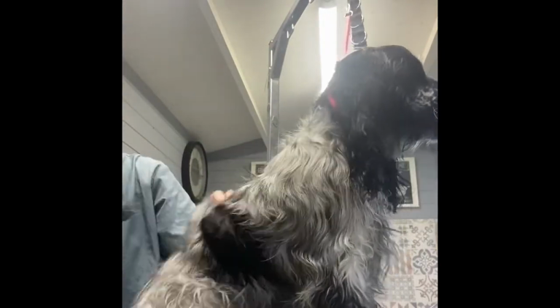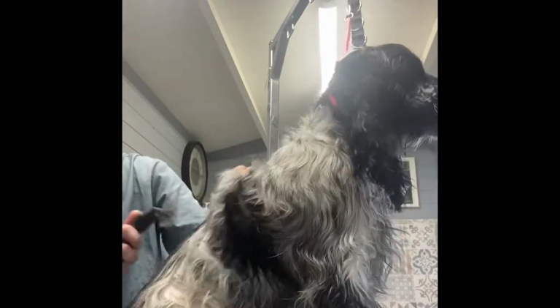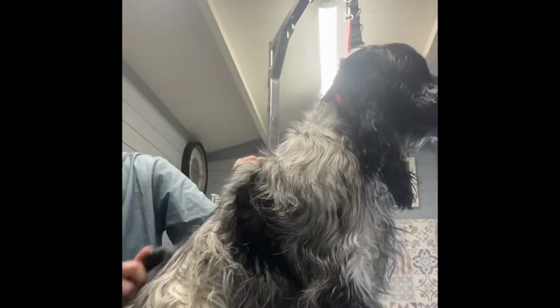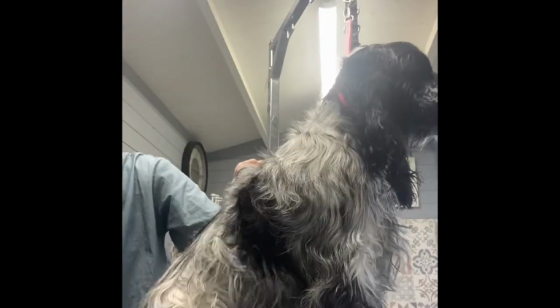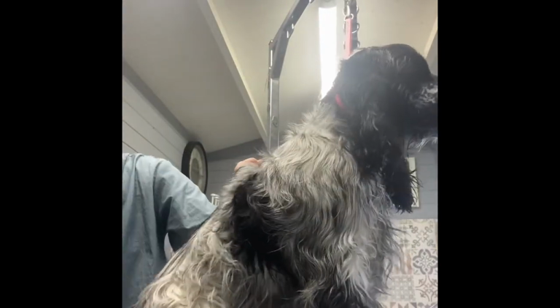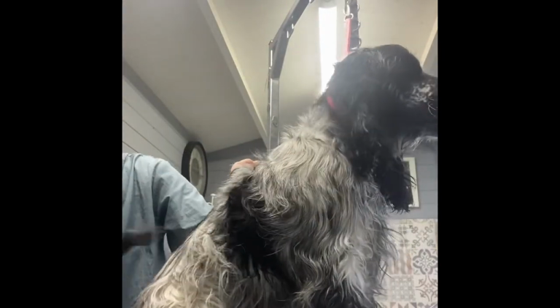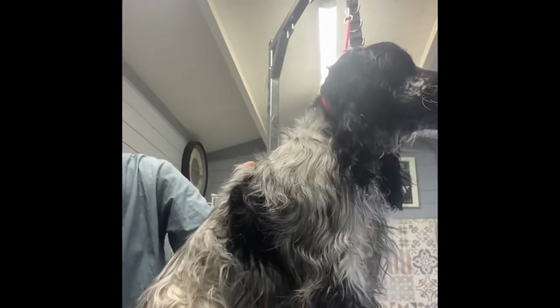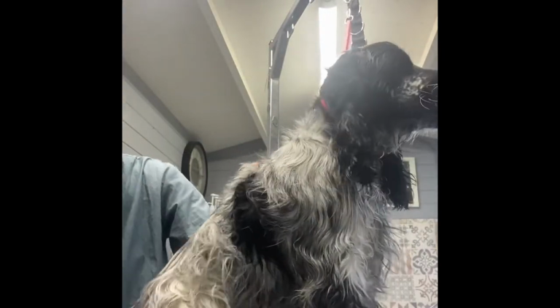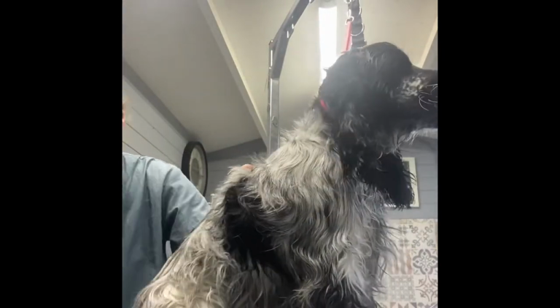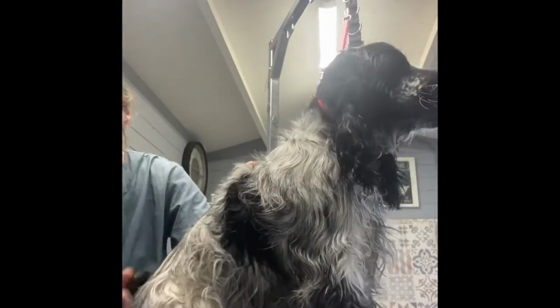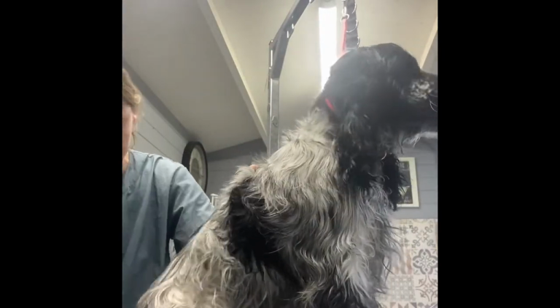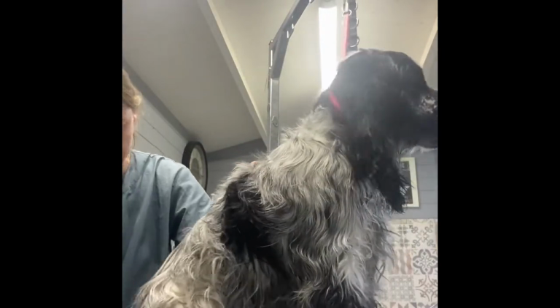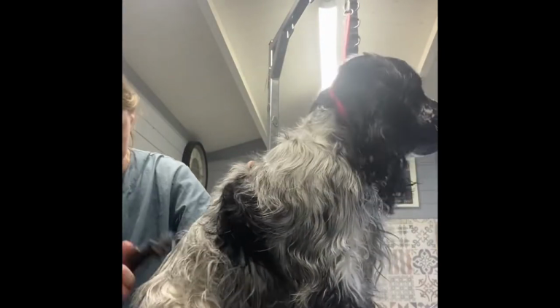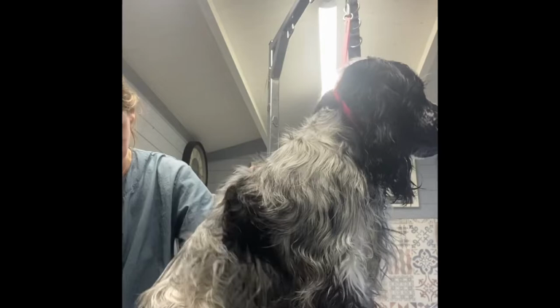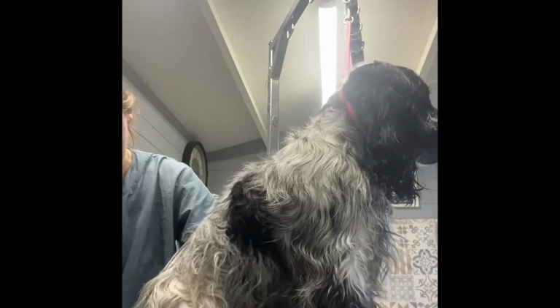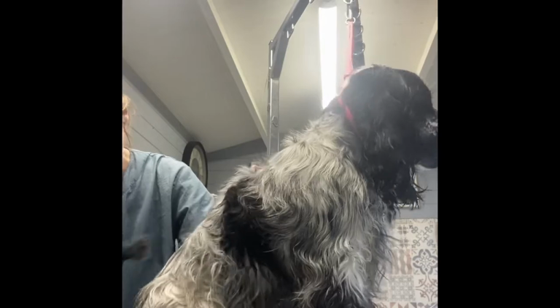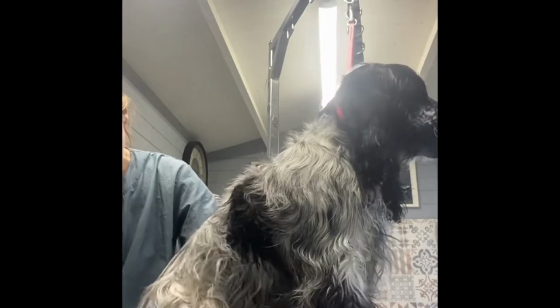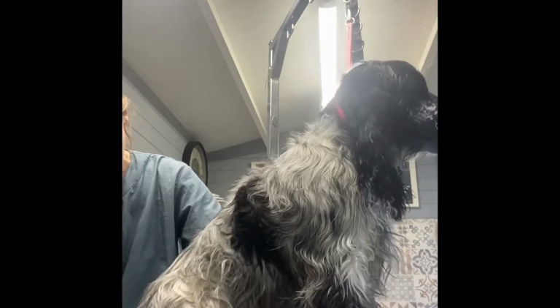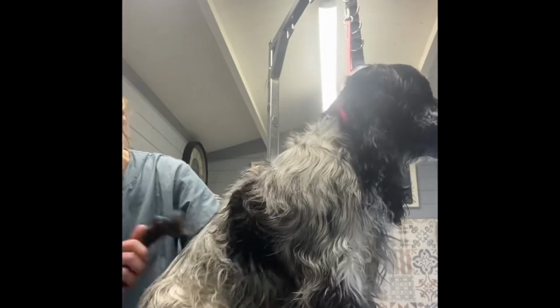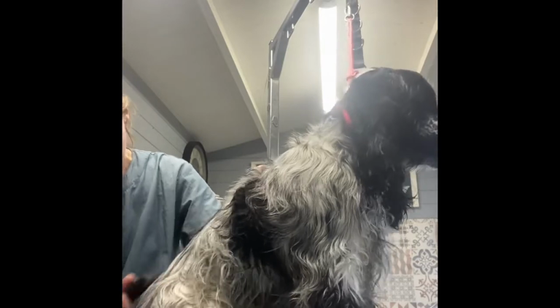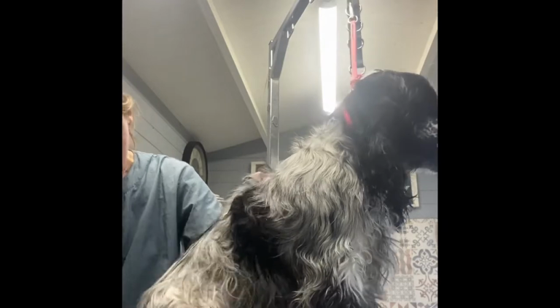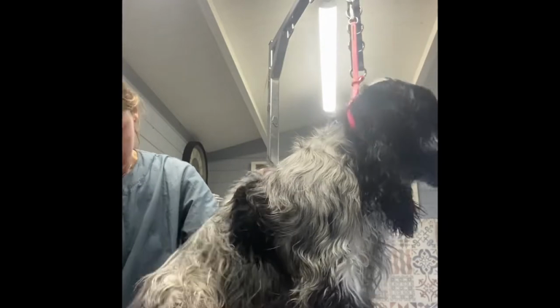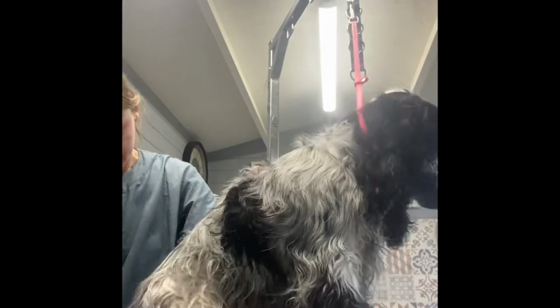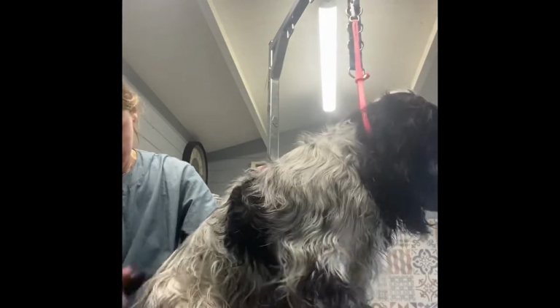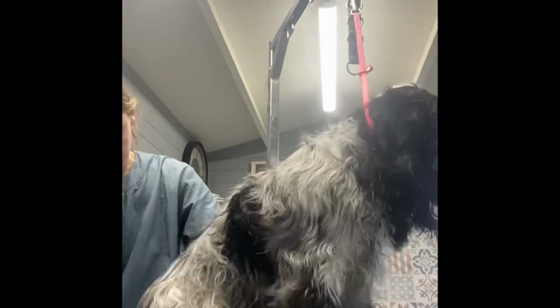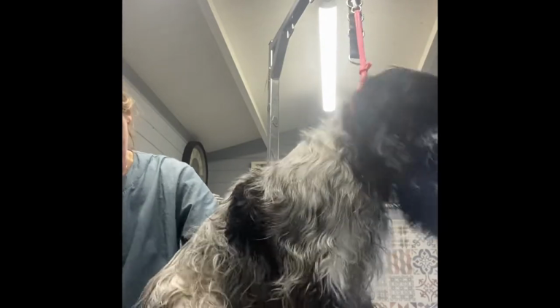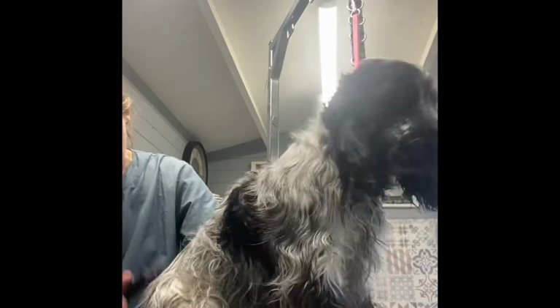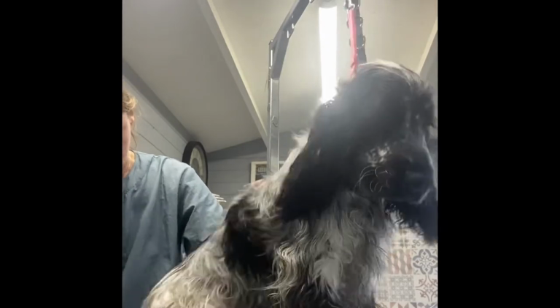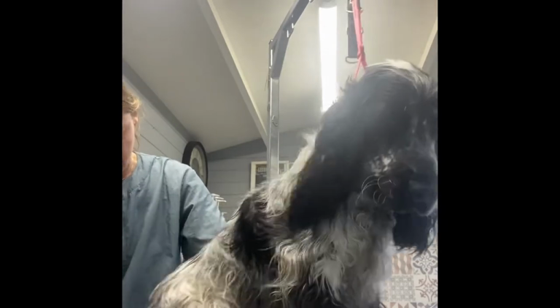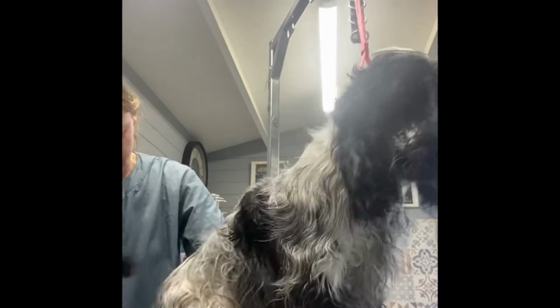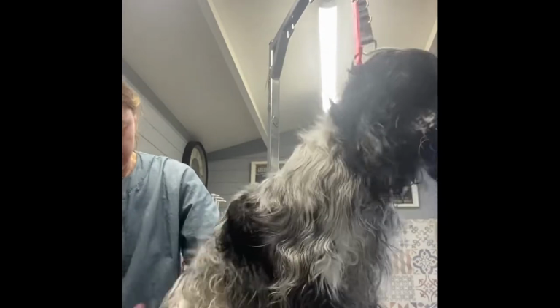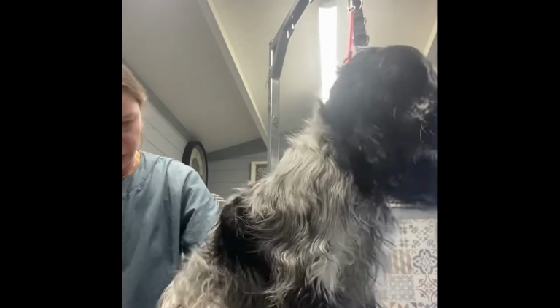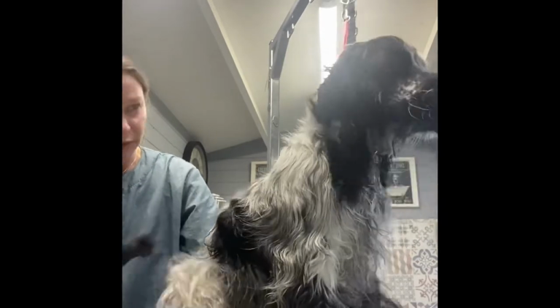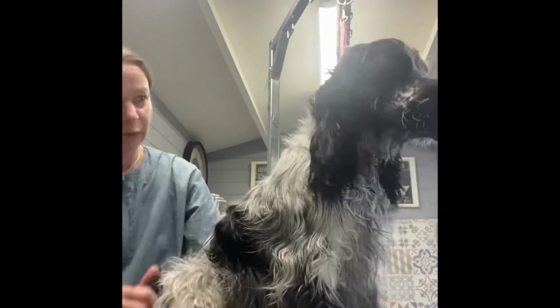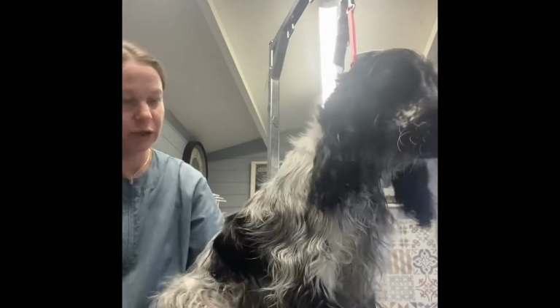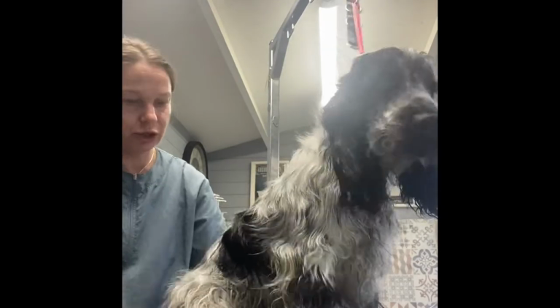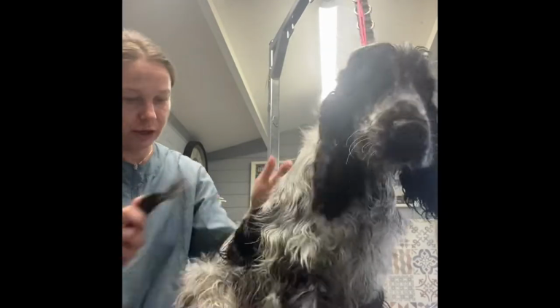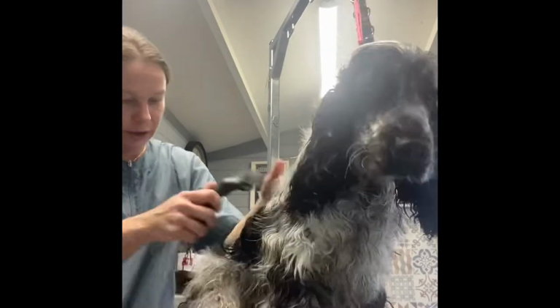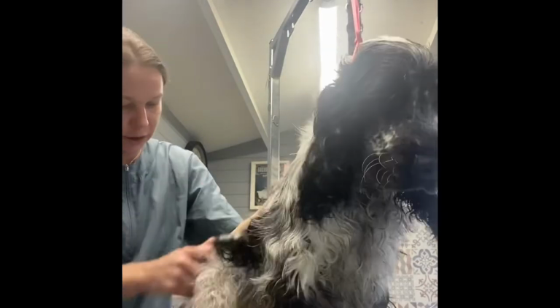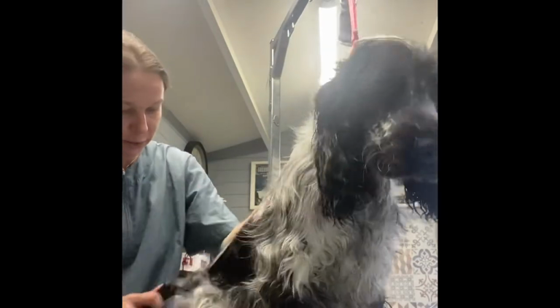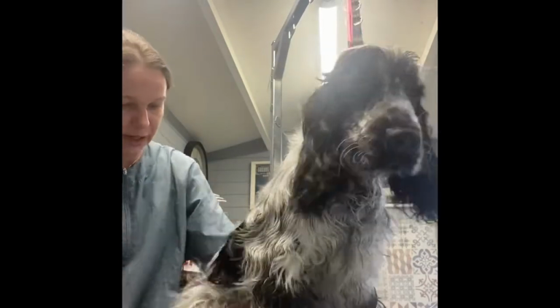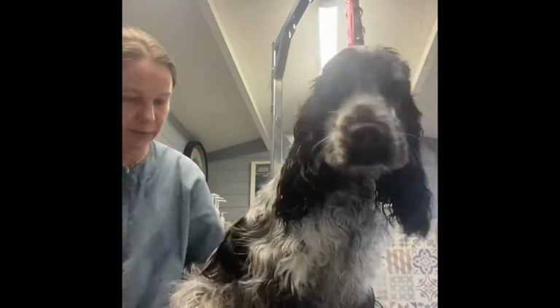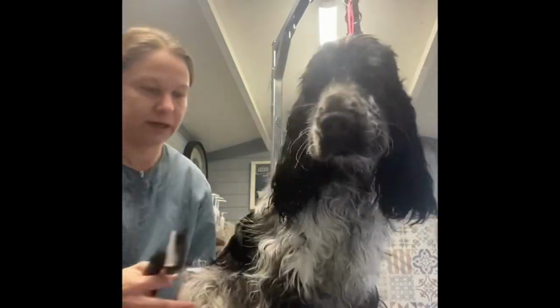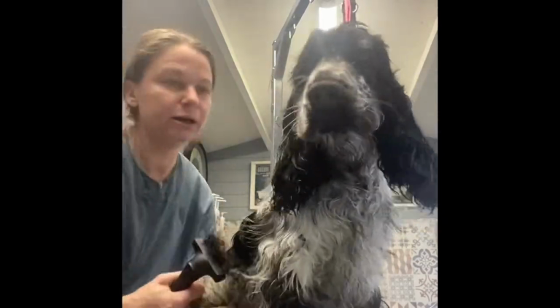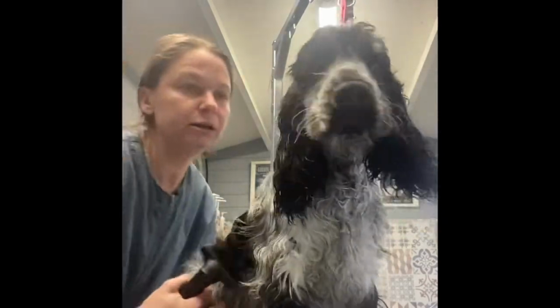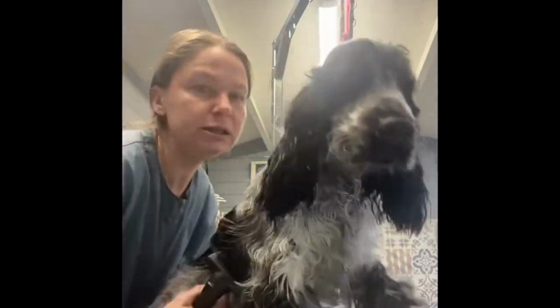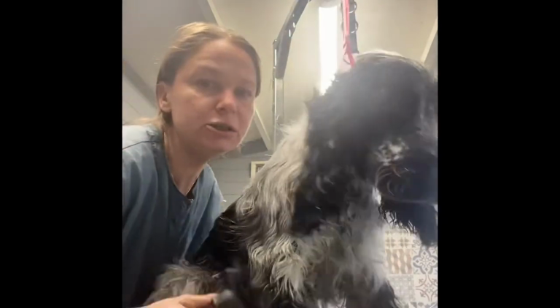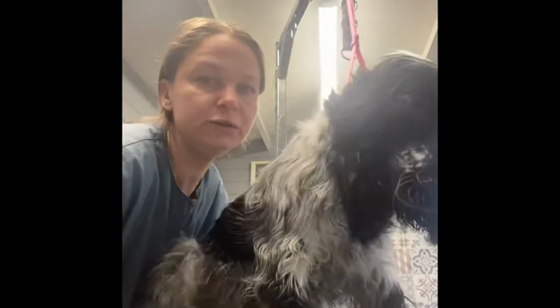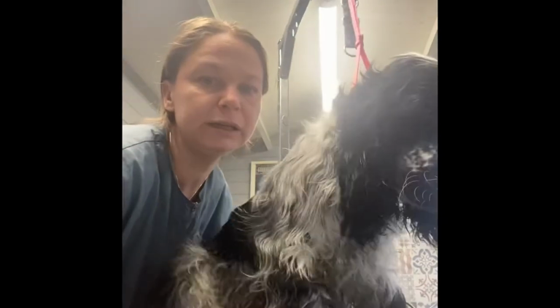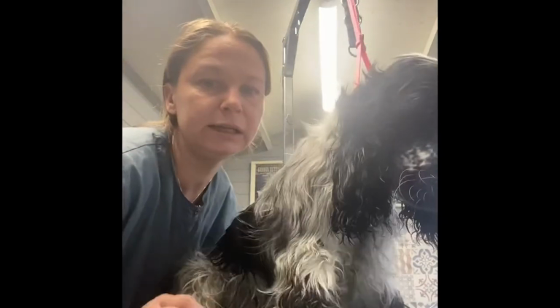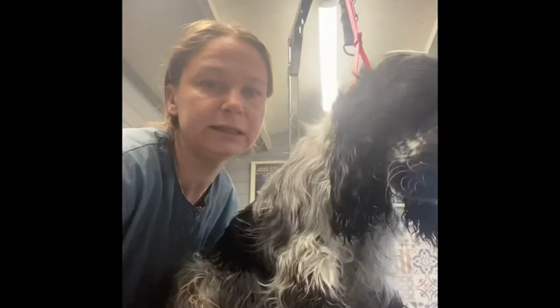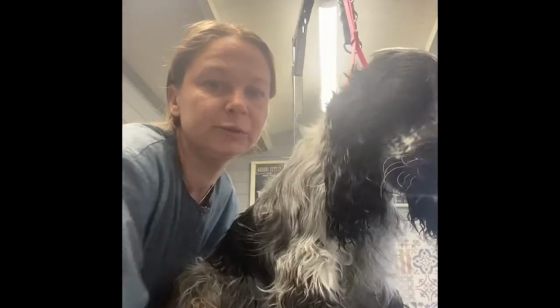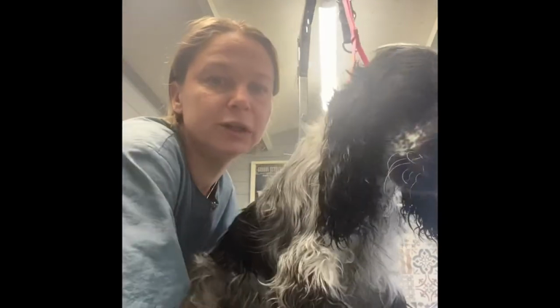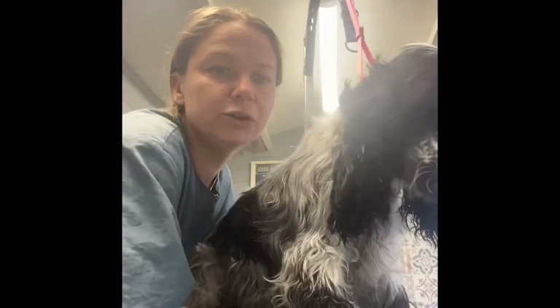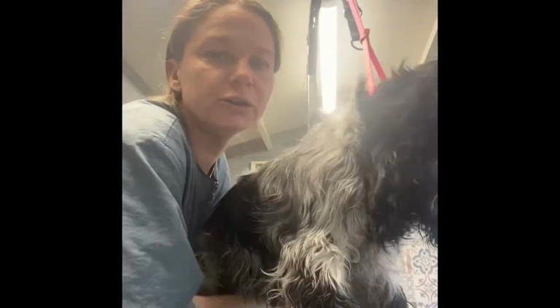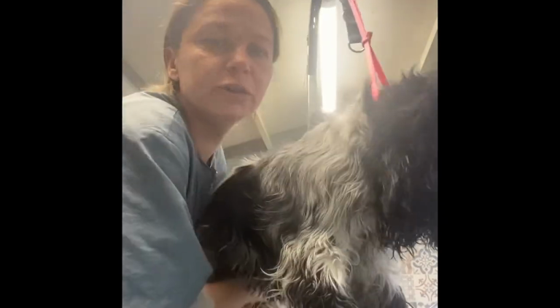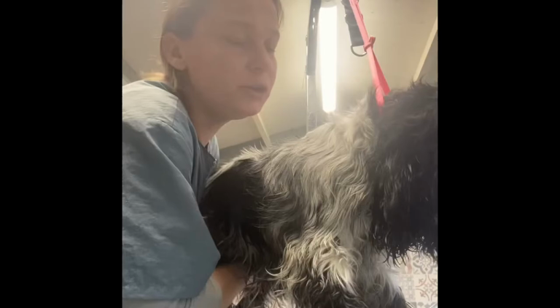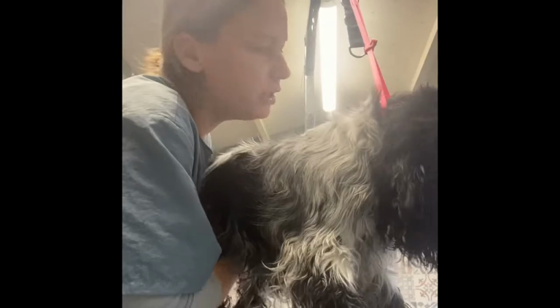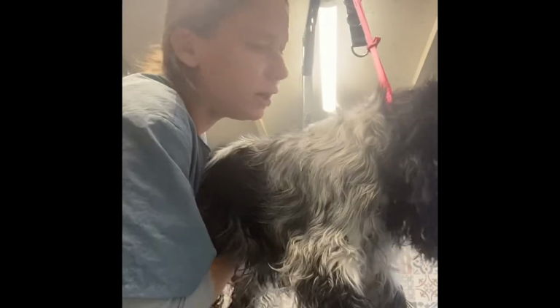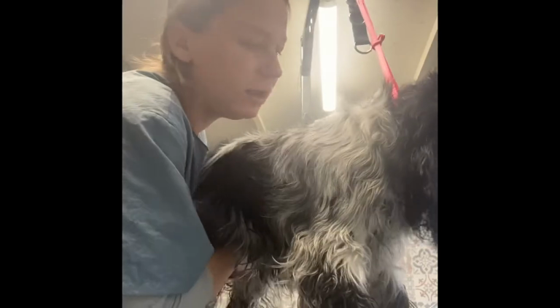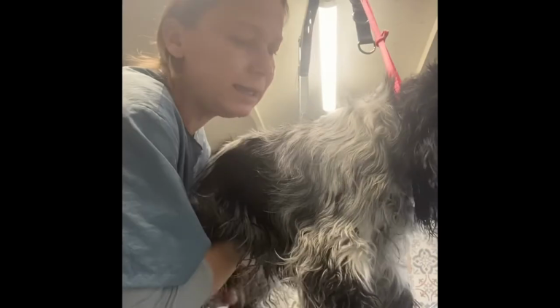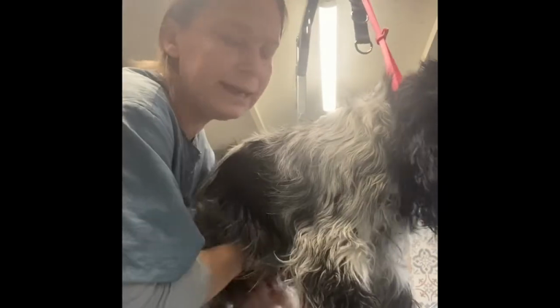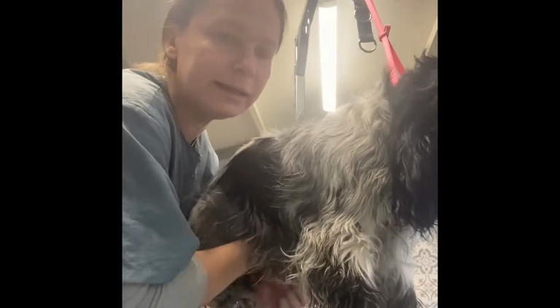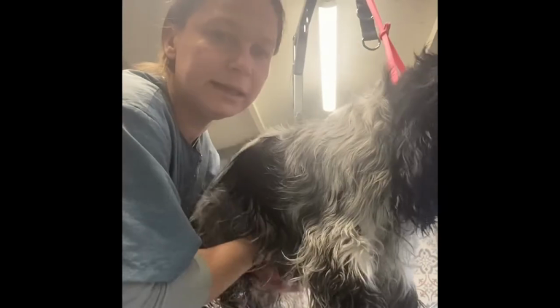It doesn't hurt him. There's just so much coat. Let's do a little bit more on you — no, you can't lay down yet, baby!